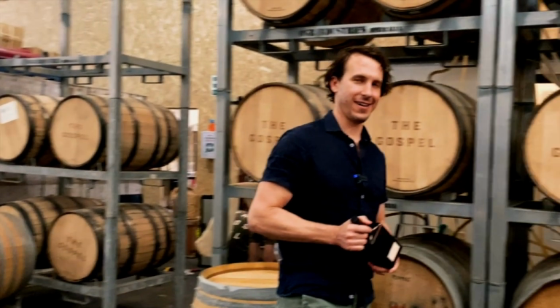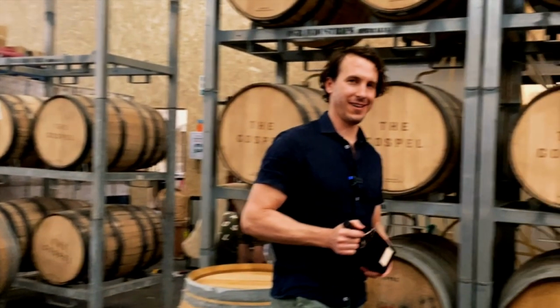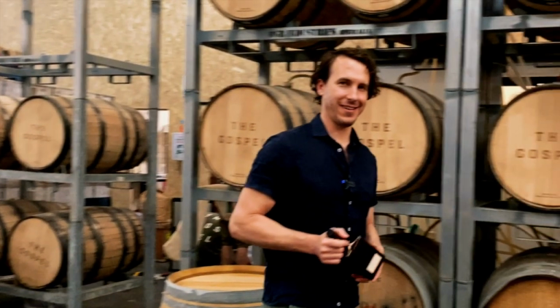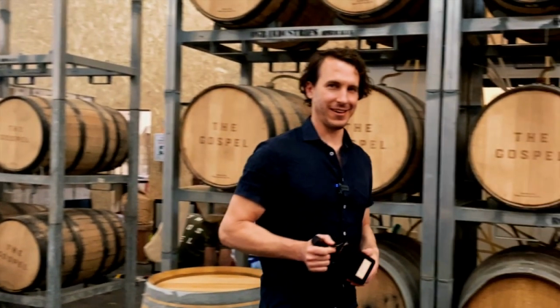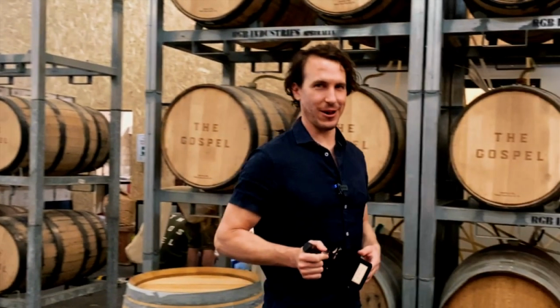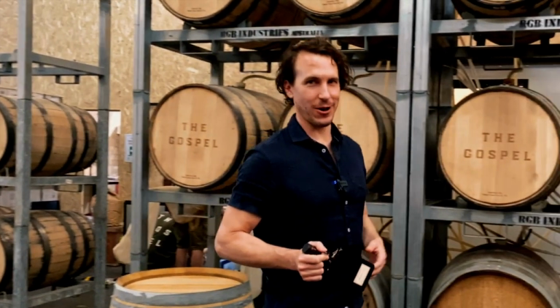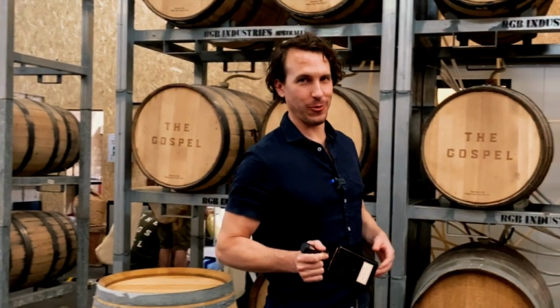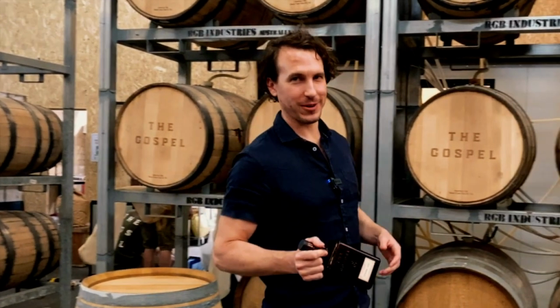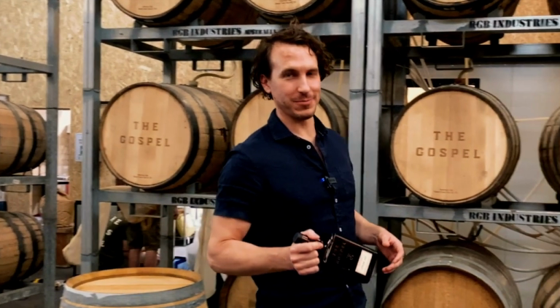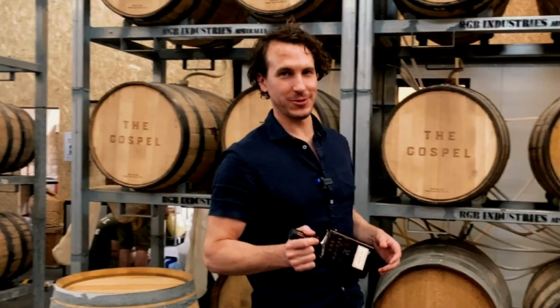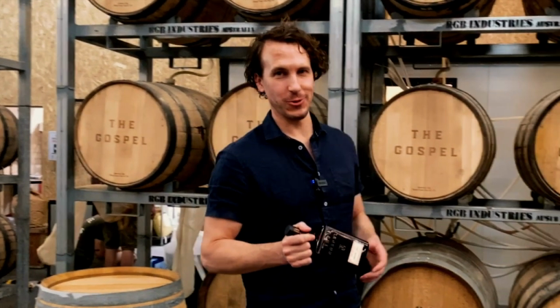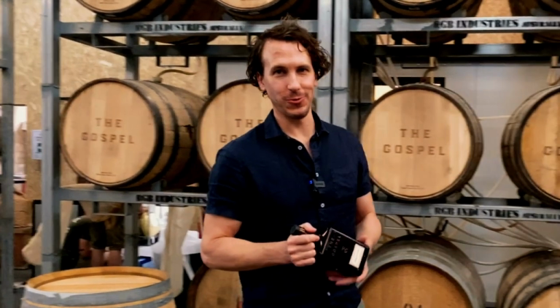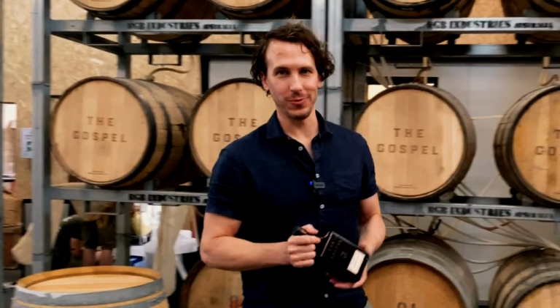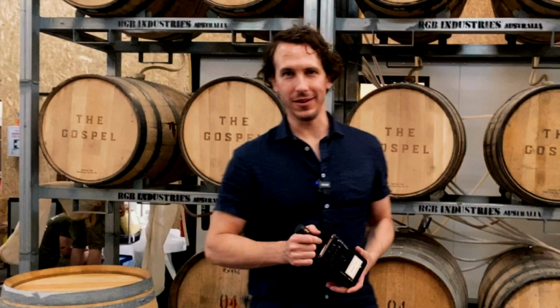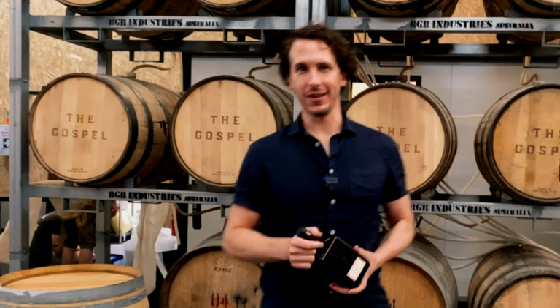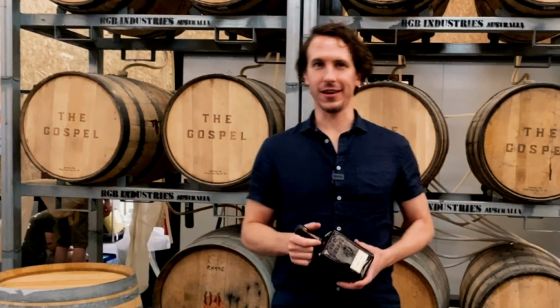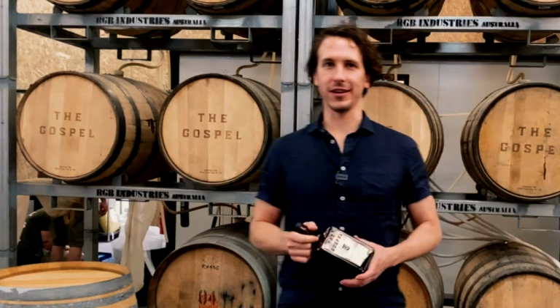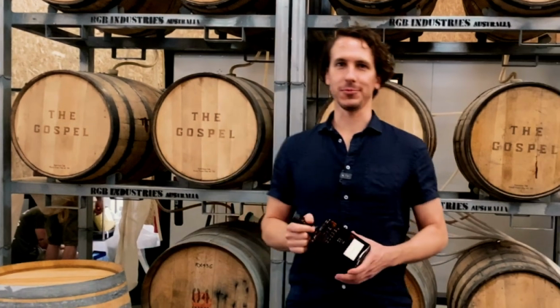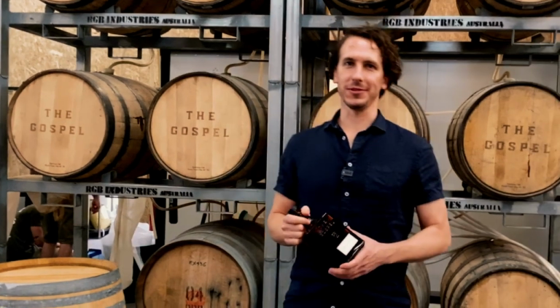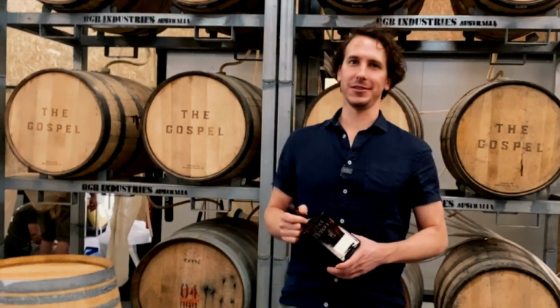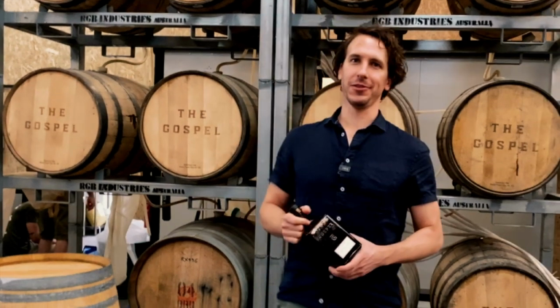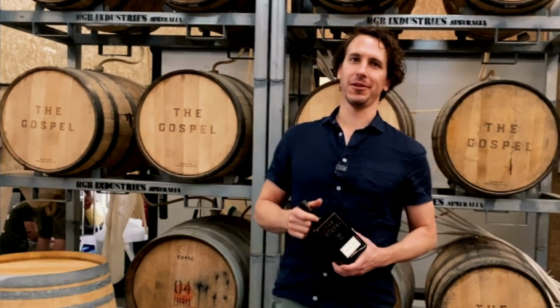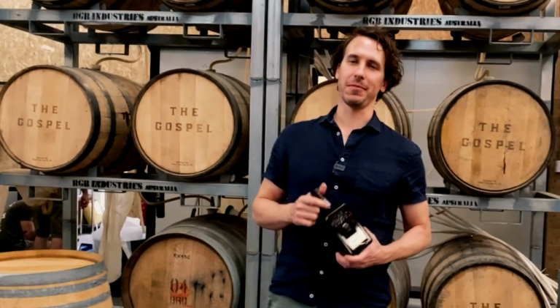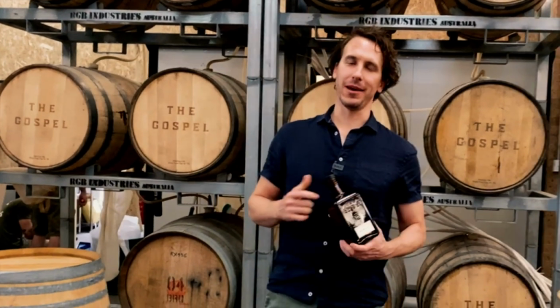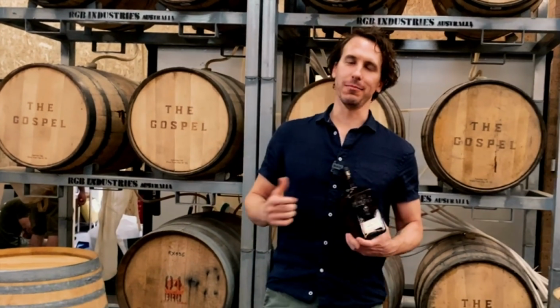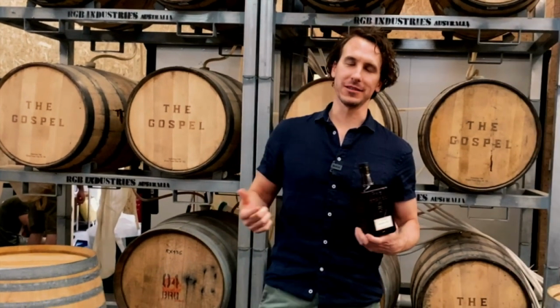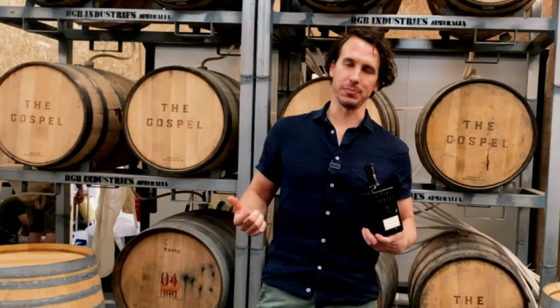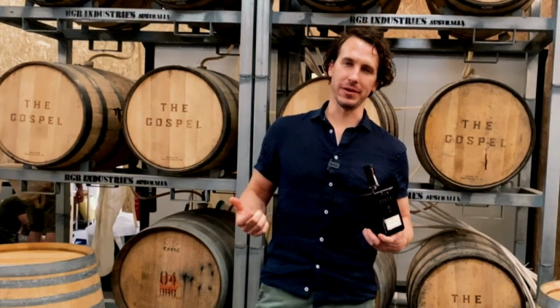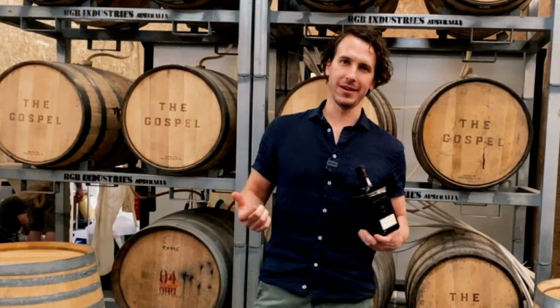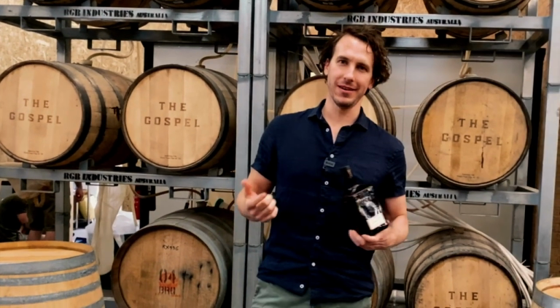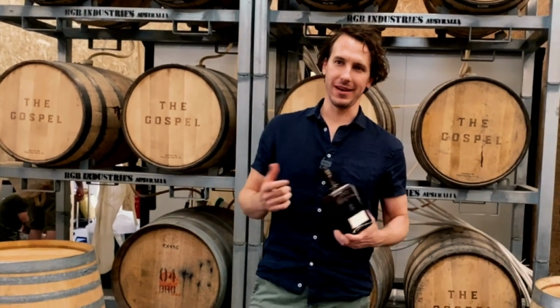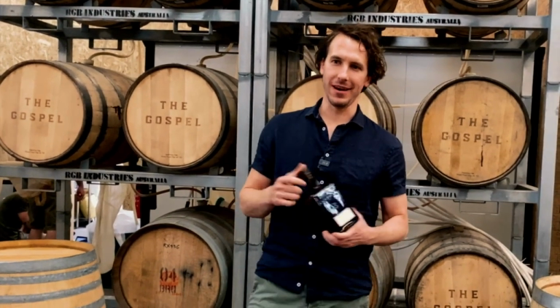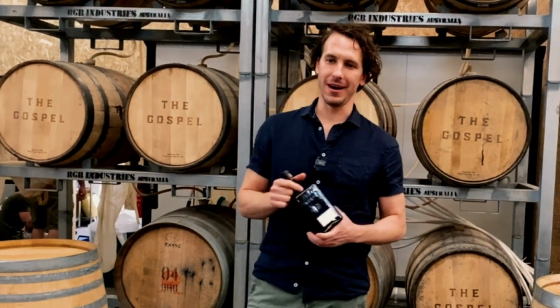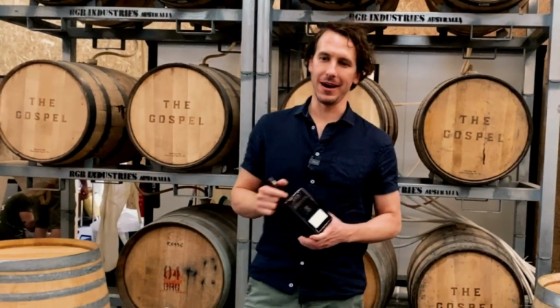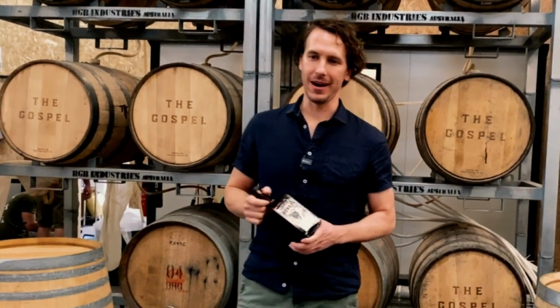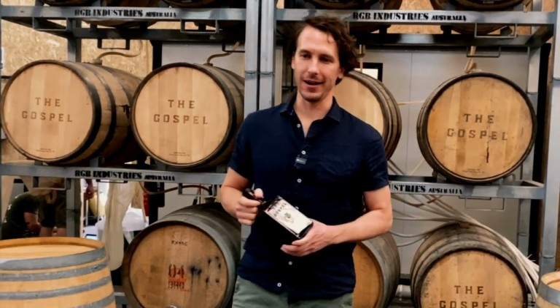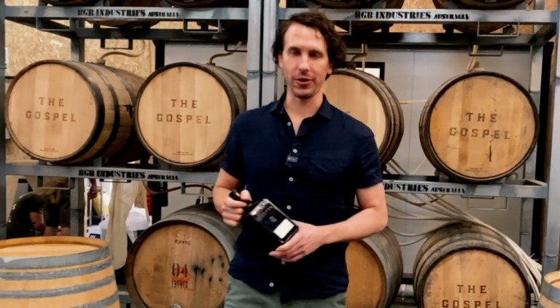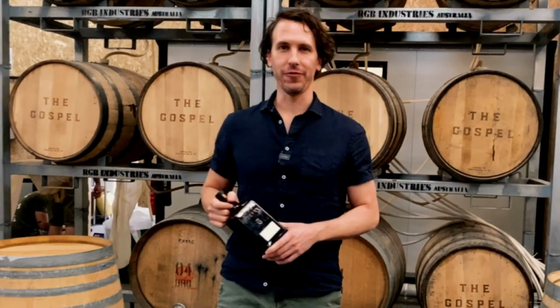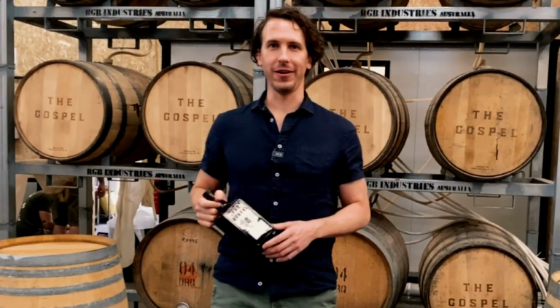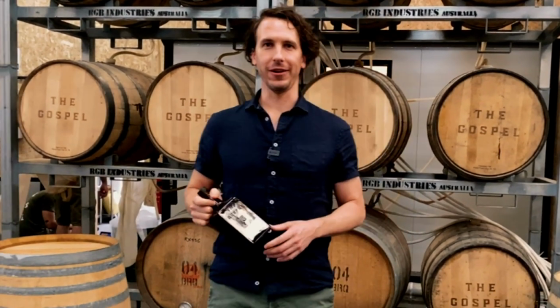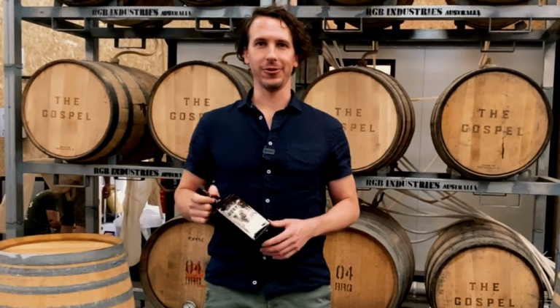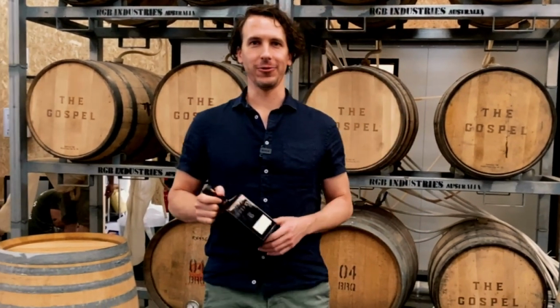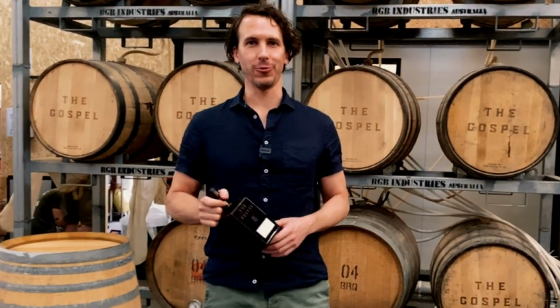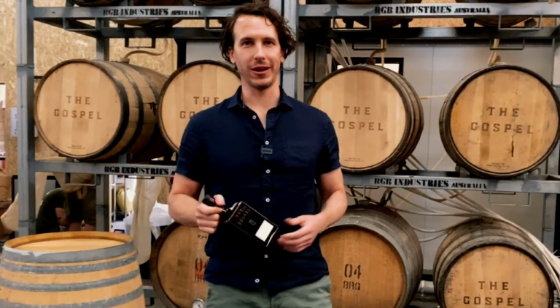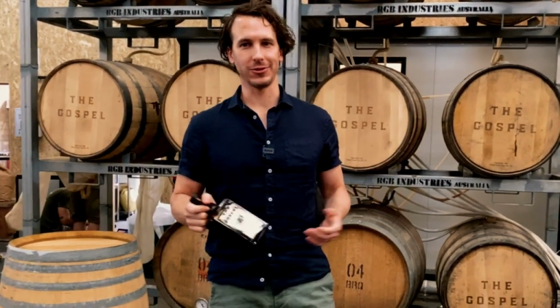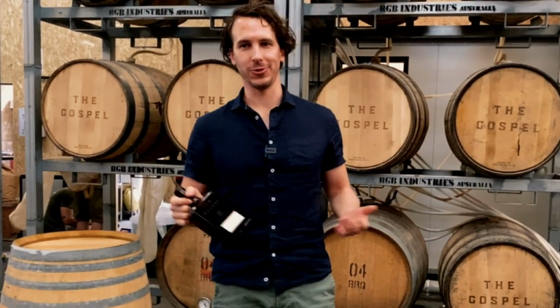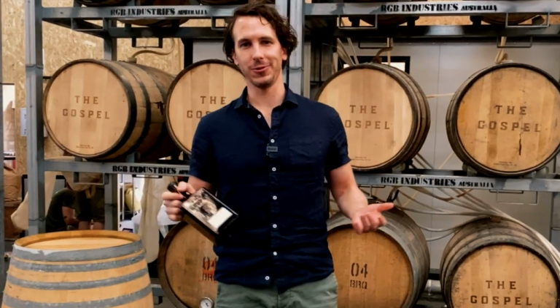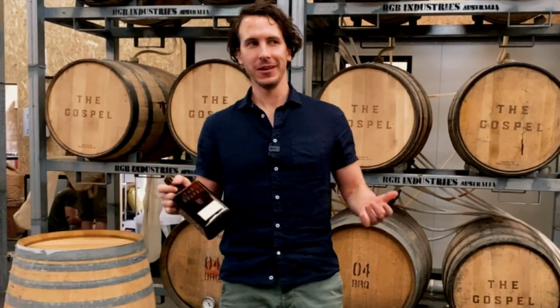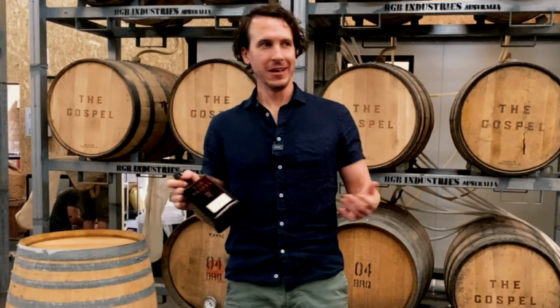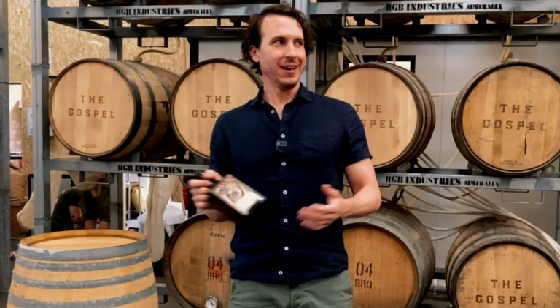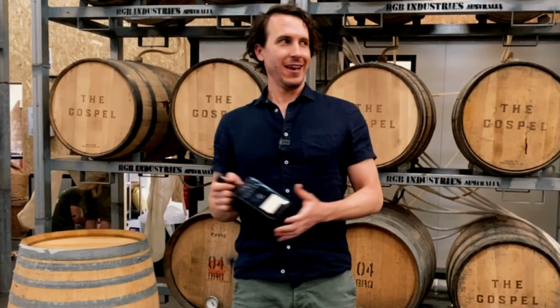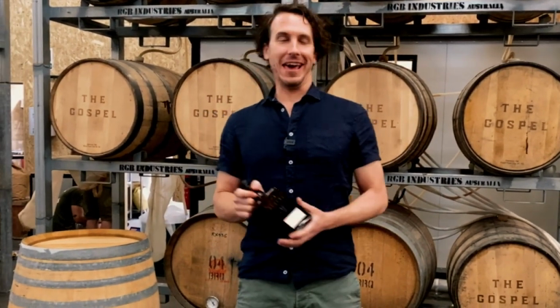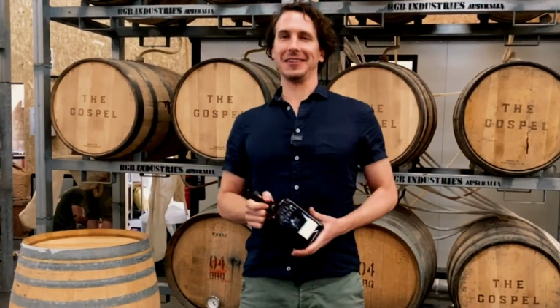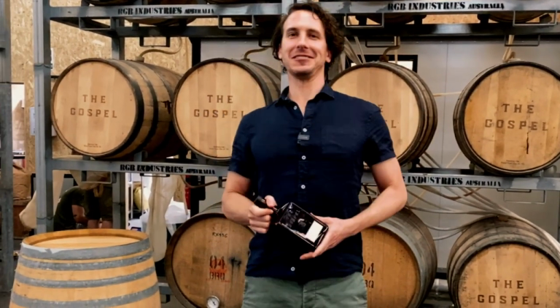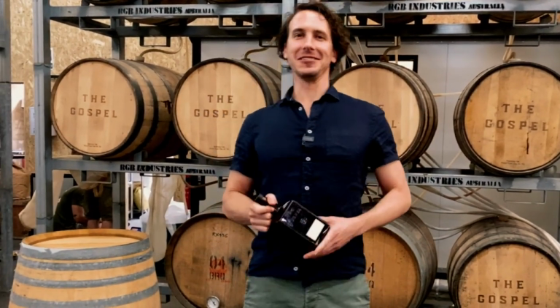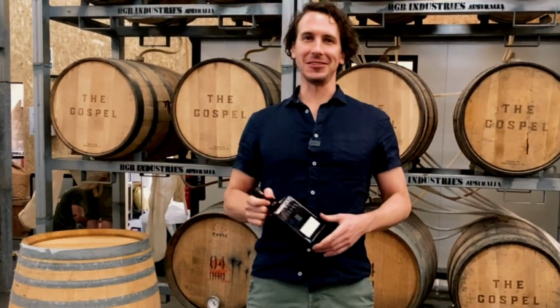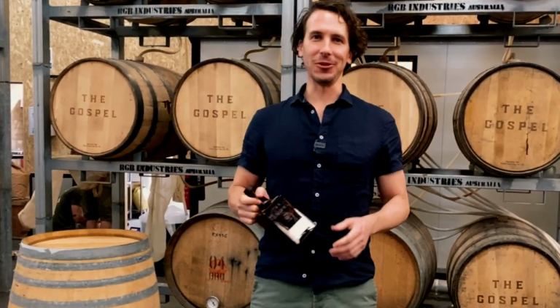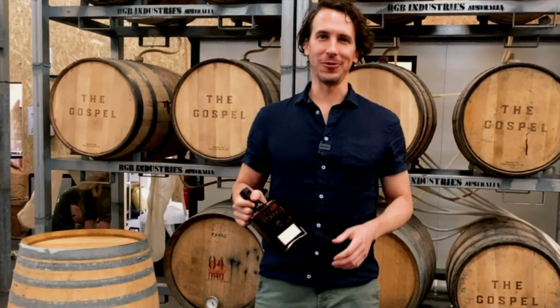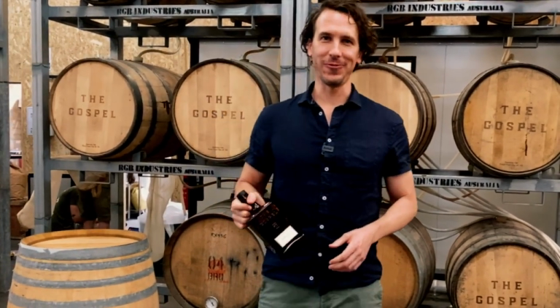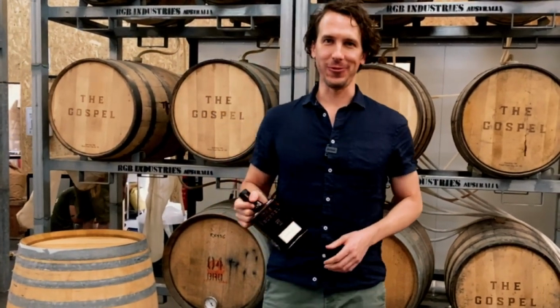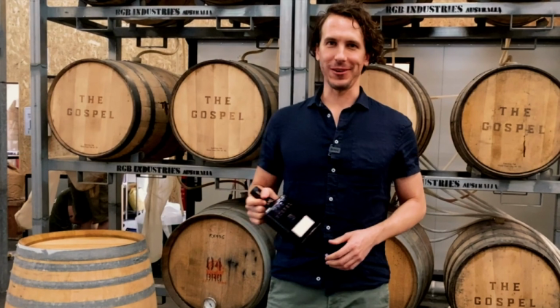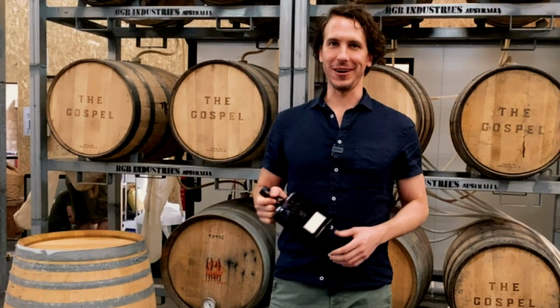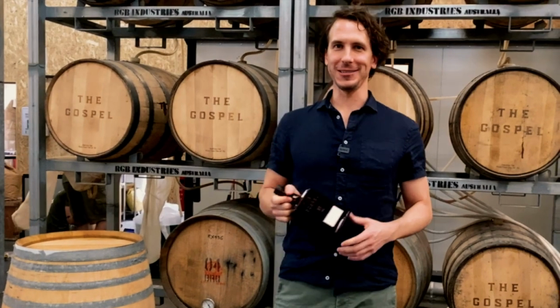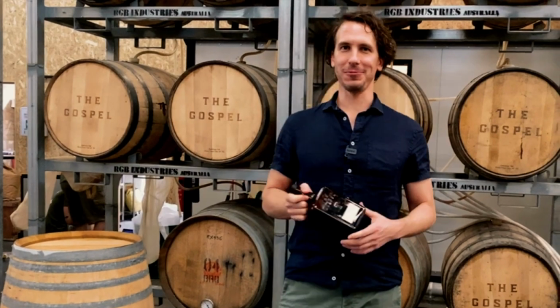Hey y'all, welcome to The Gospel Distillery. My name is Ben, co-founder, director, ex-distiller for The Gospel.